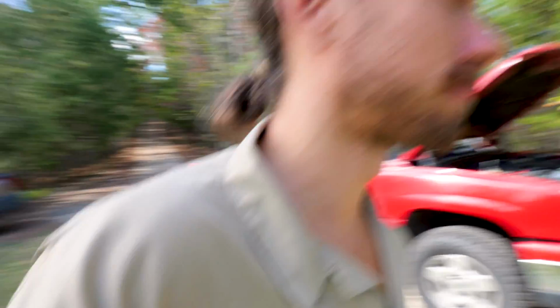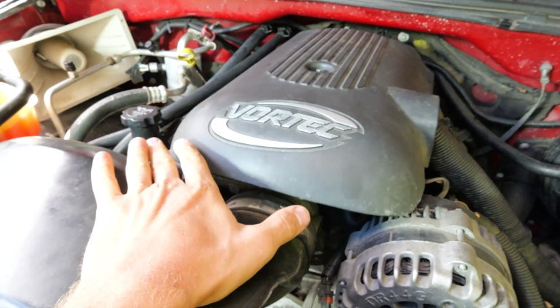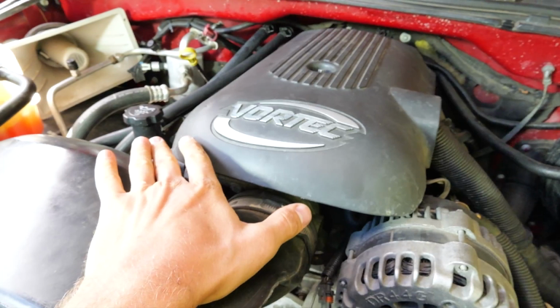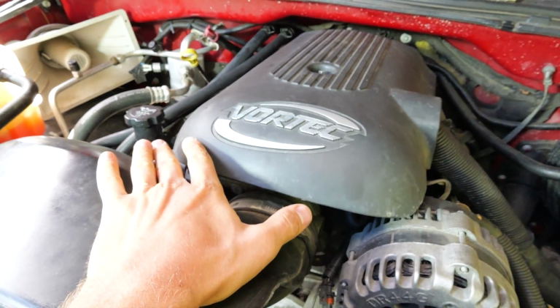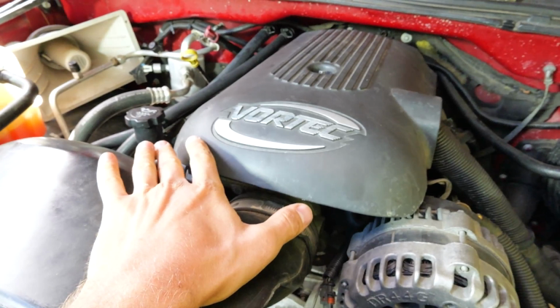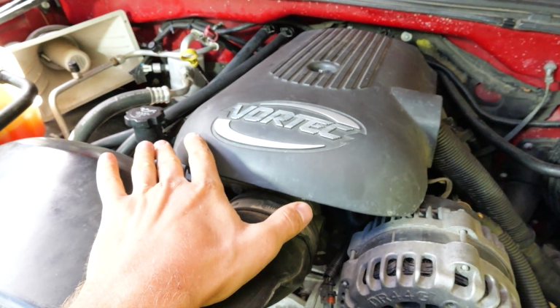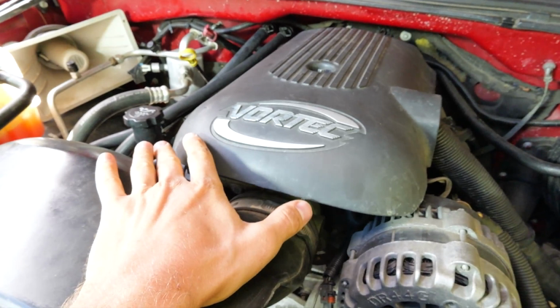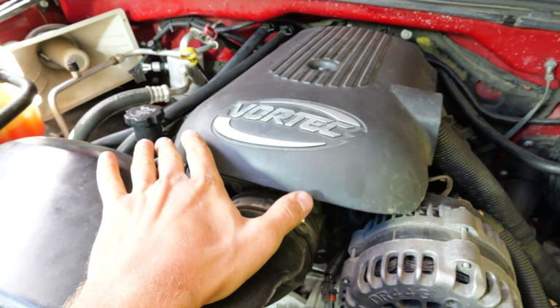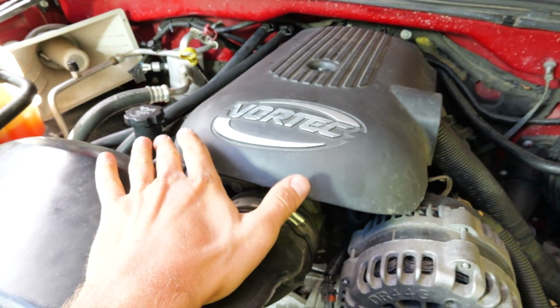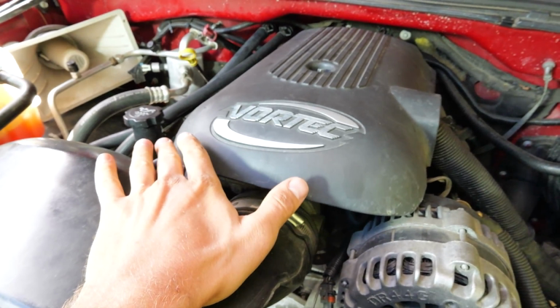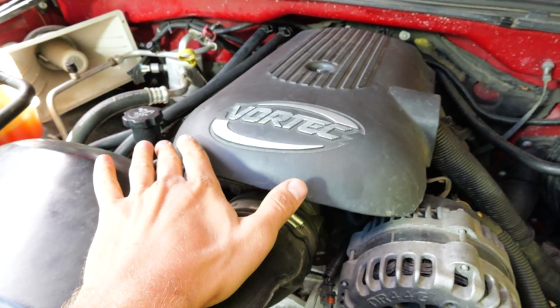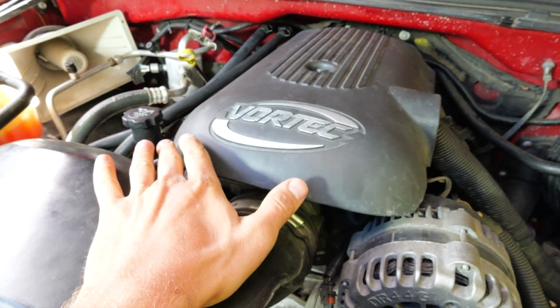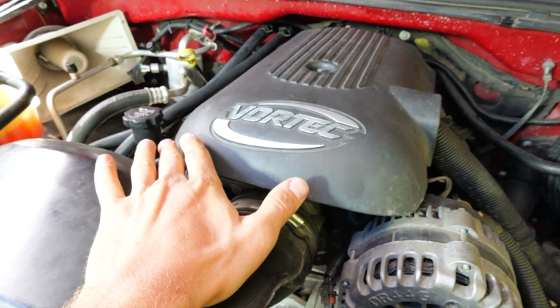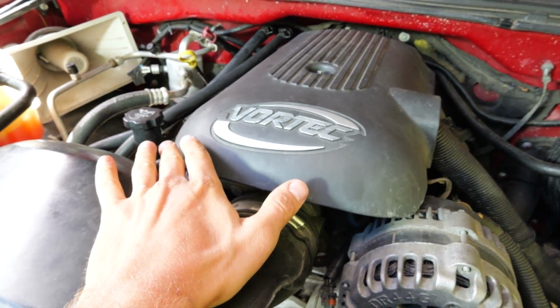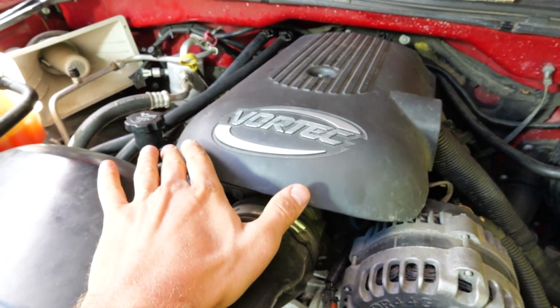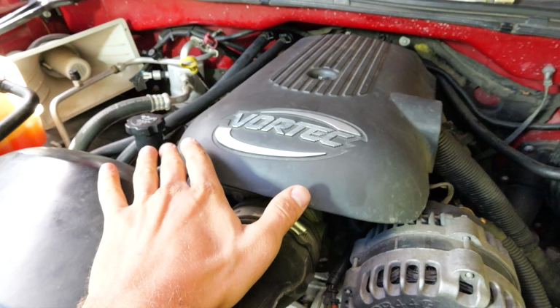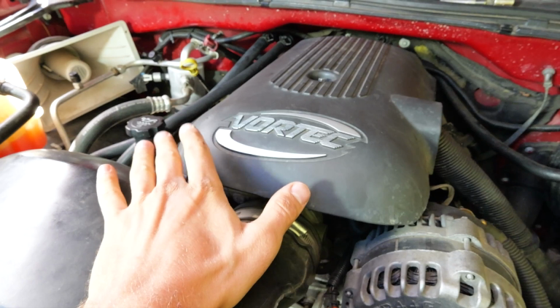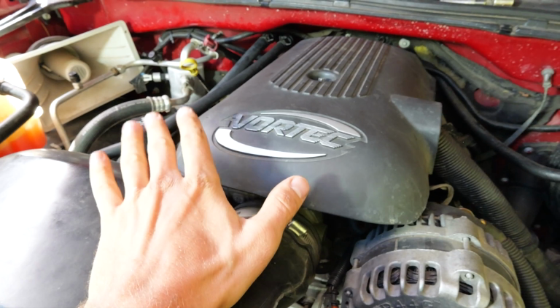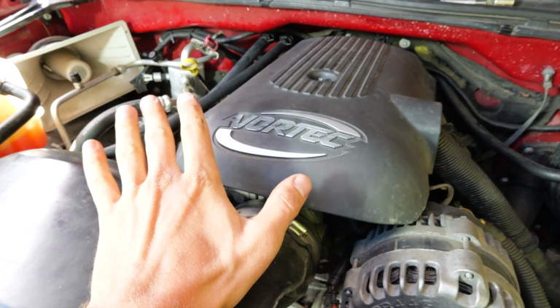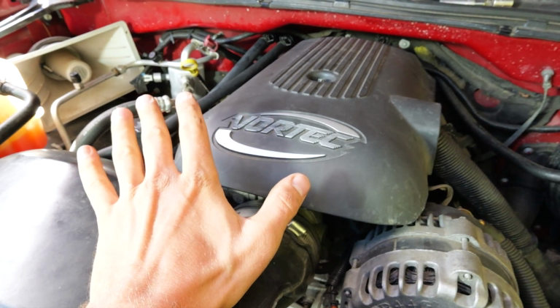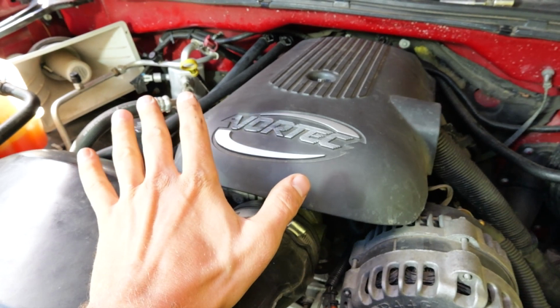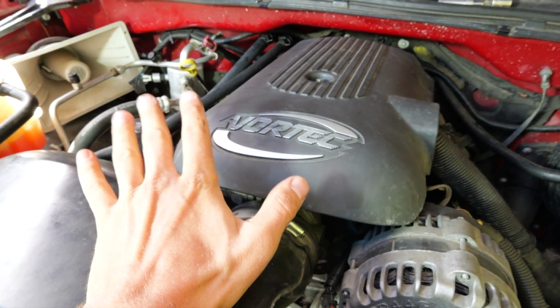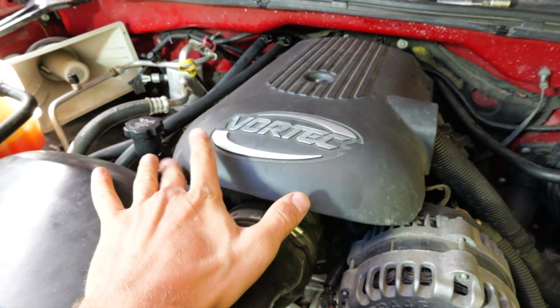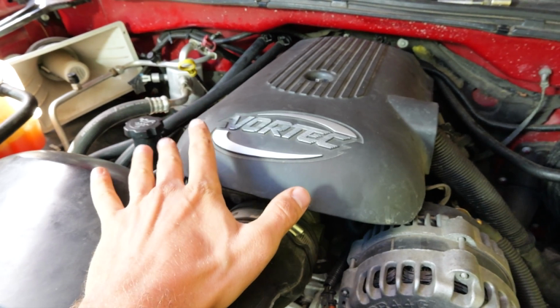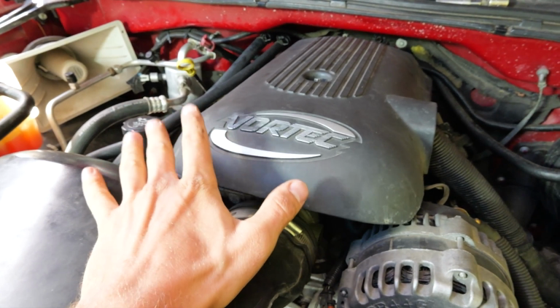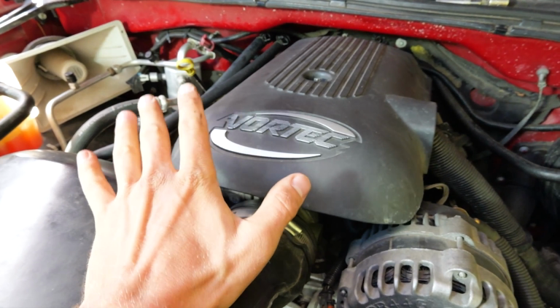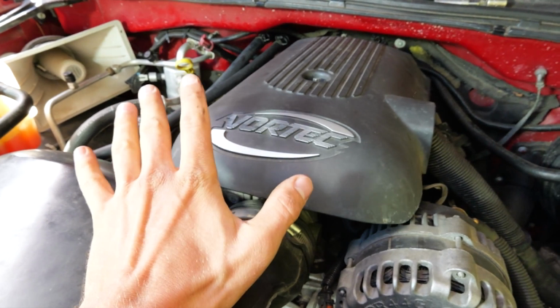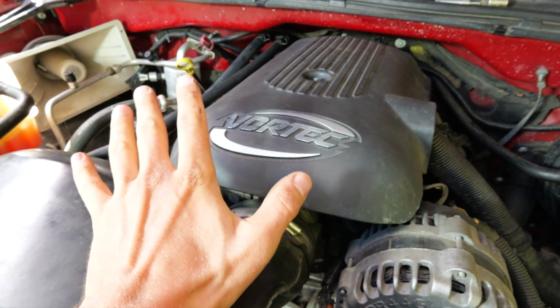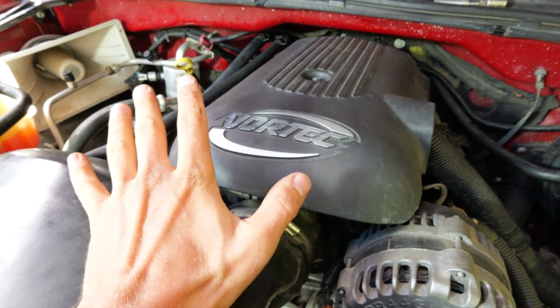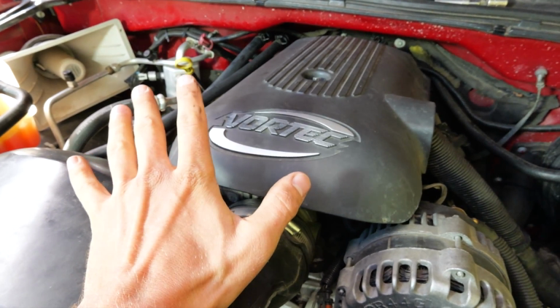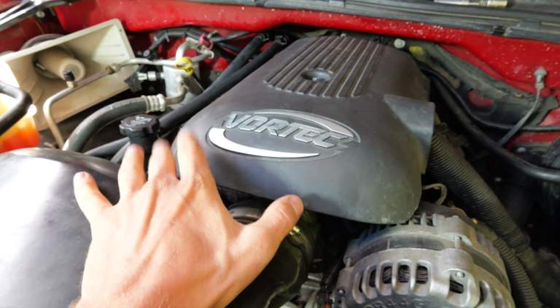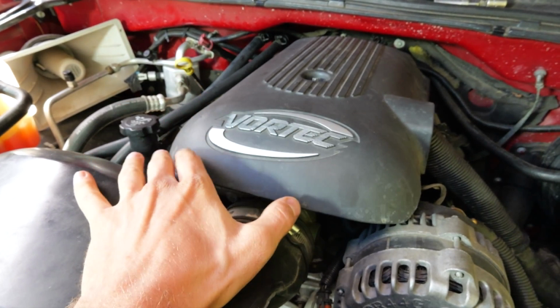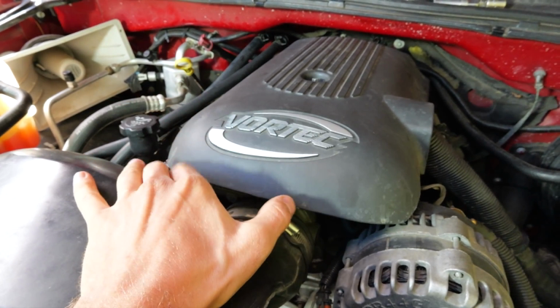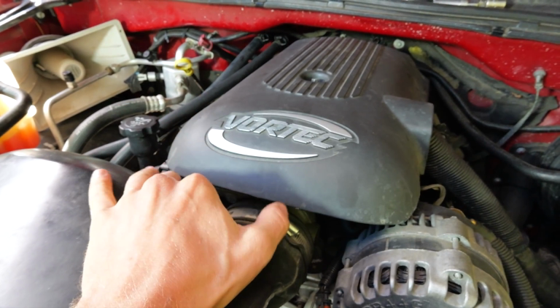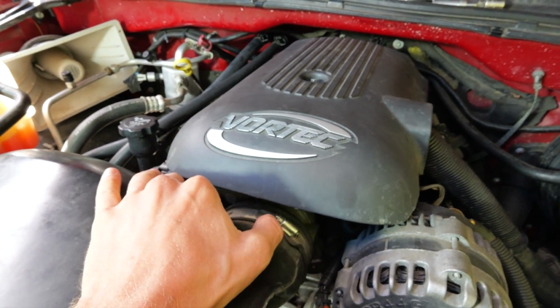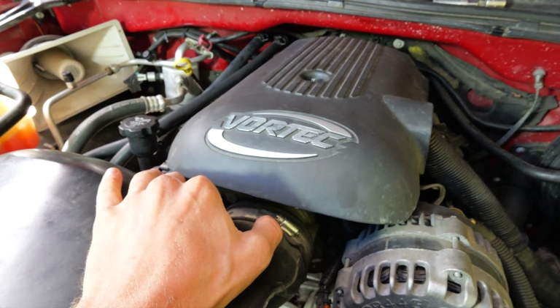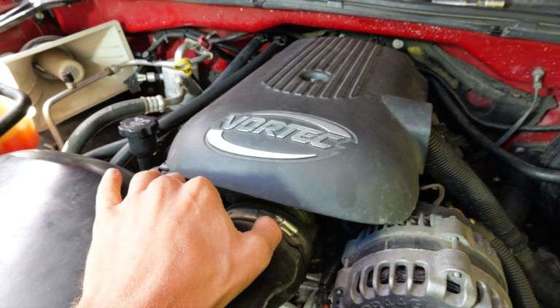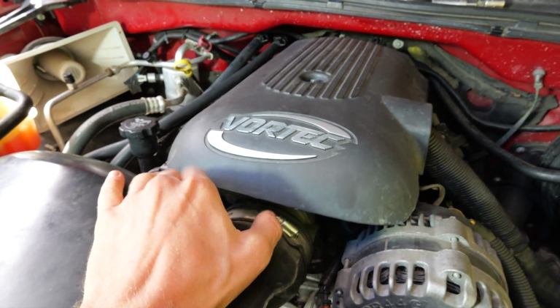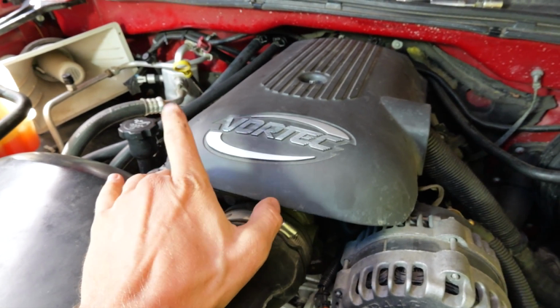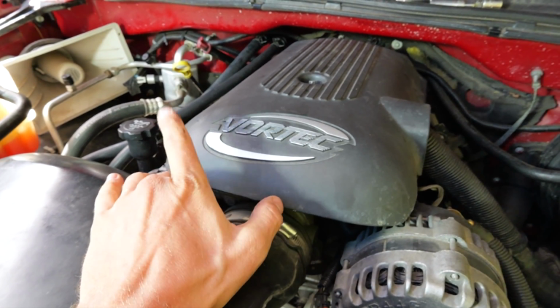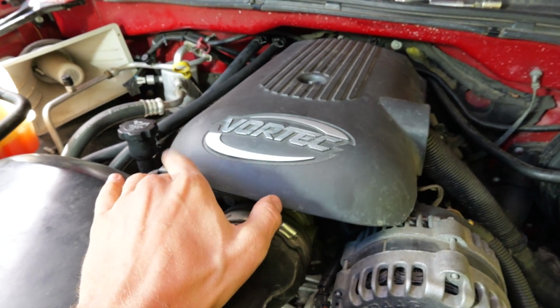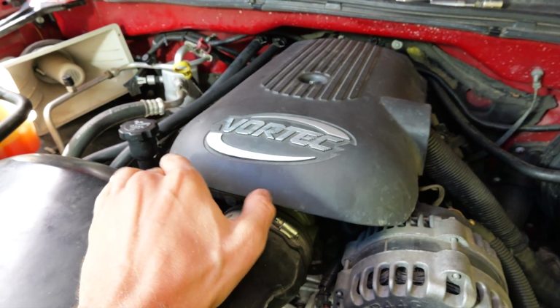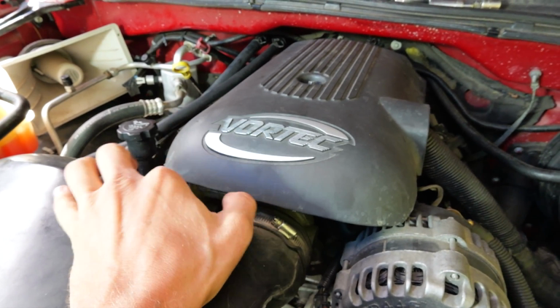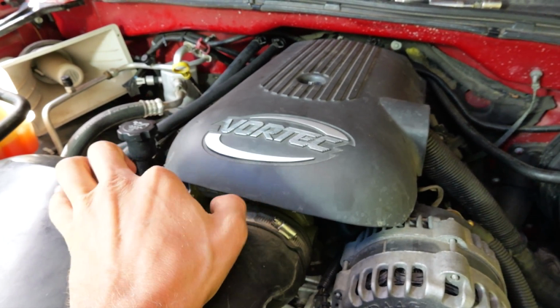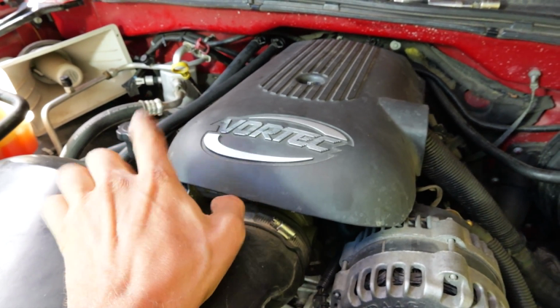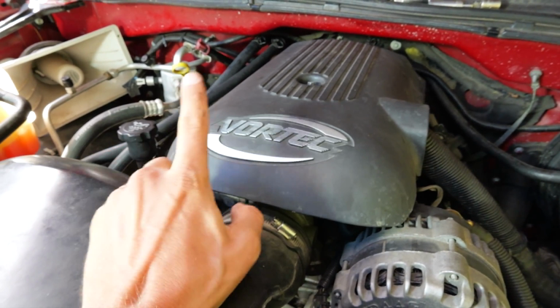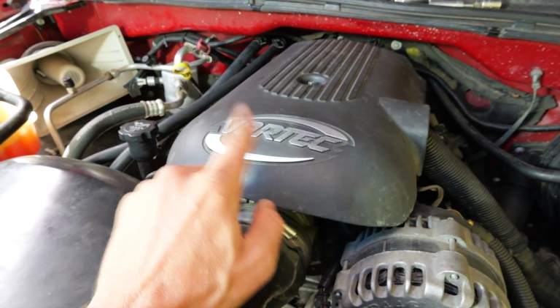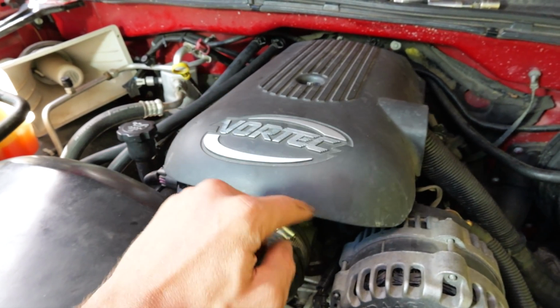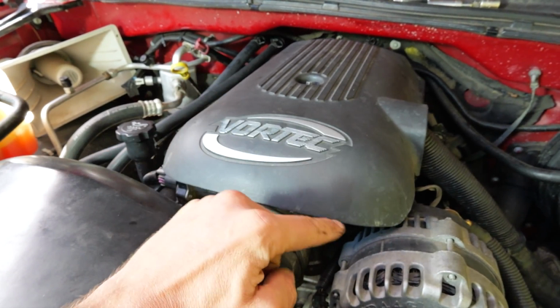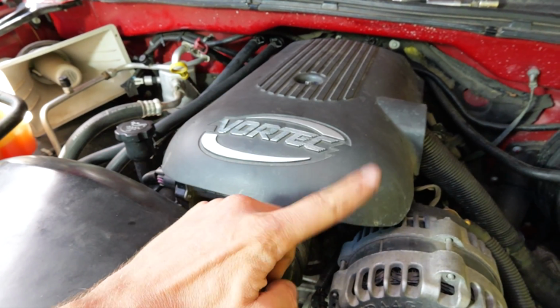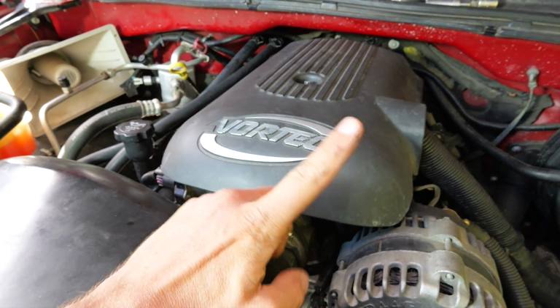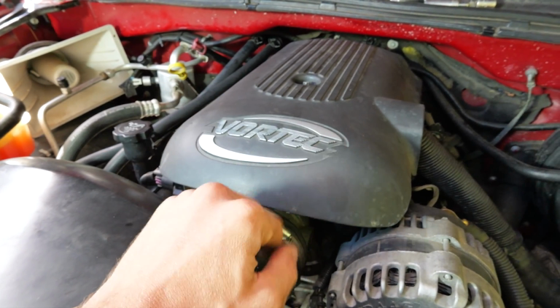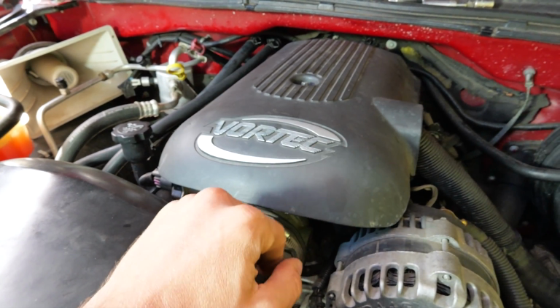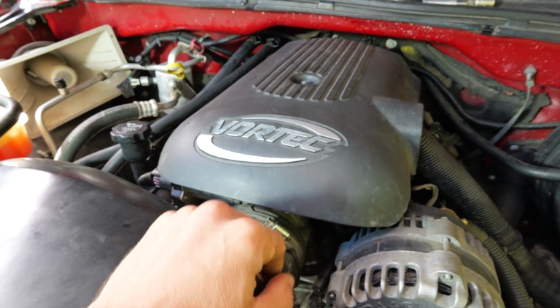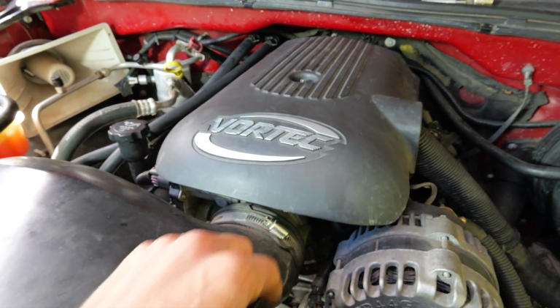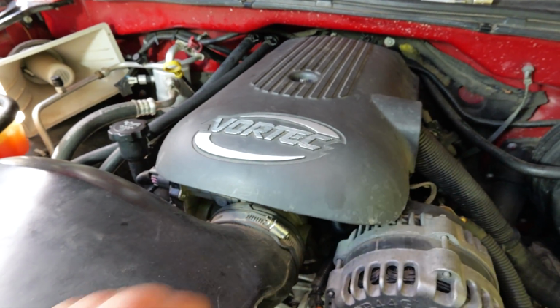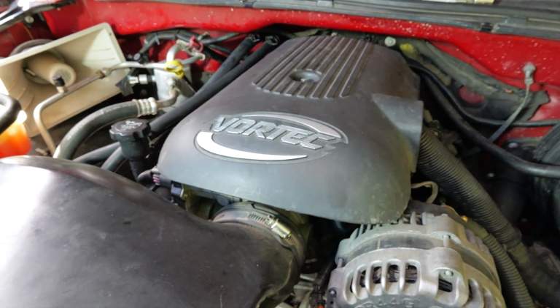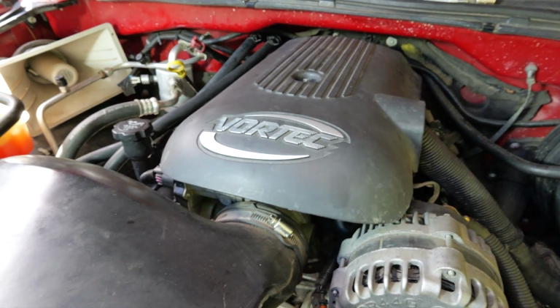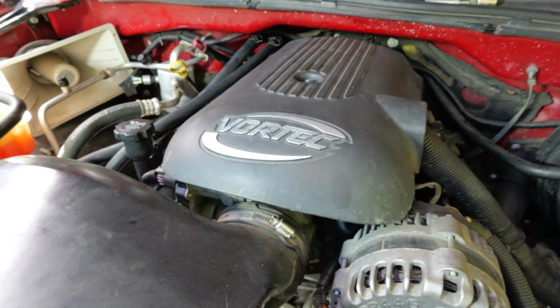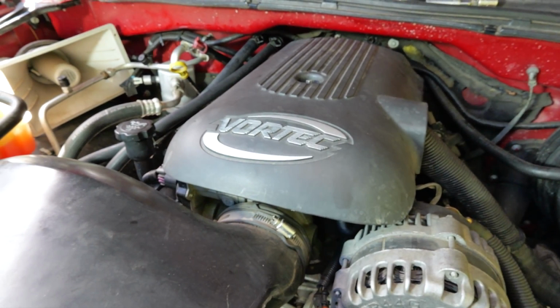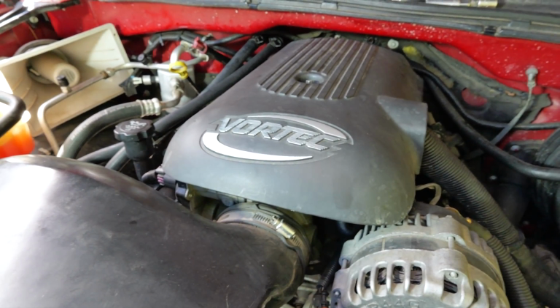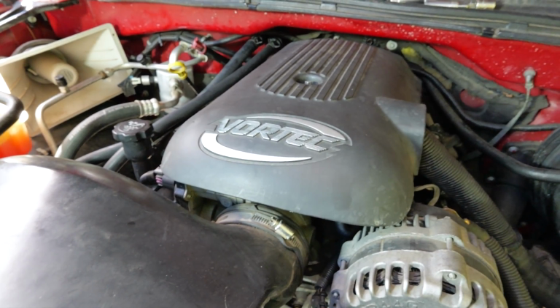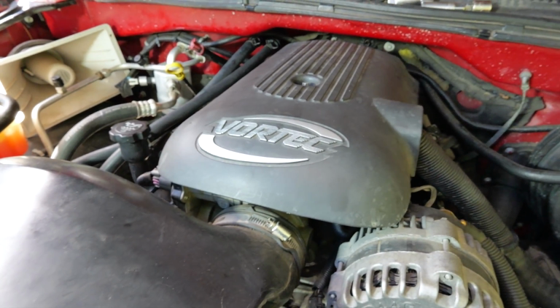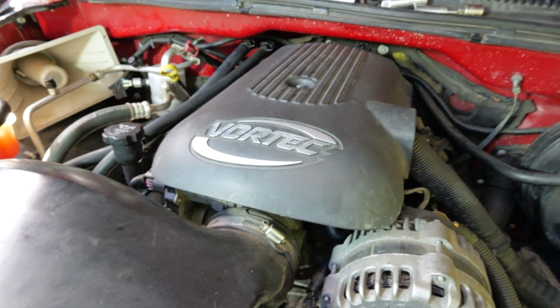We got a 4.8 Vortec V8 right here. It's the same on the 5.3 and the 6.0. V8 — we got four on this side, four on this side. We're going to test them all.